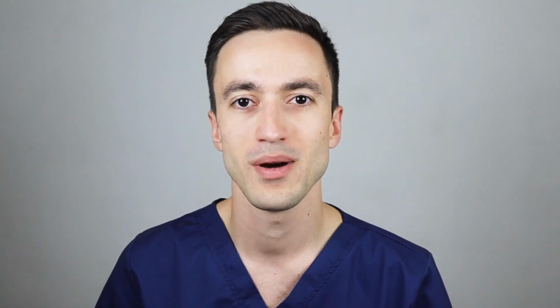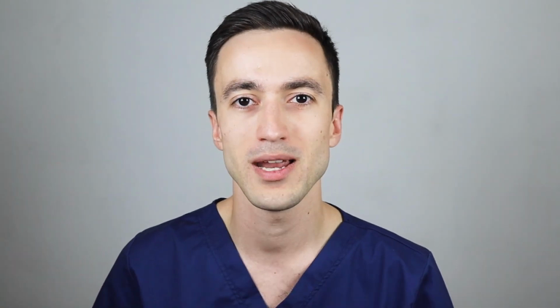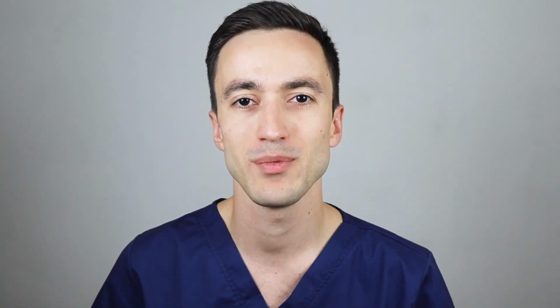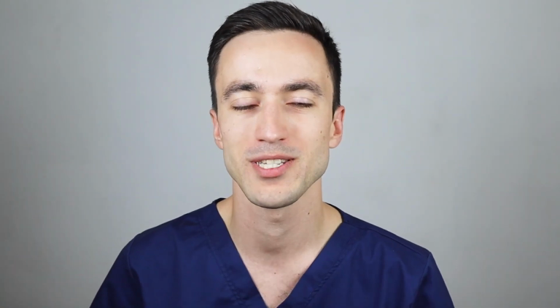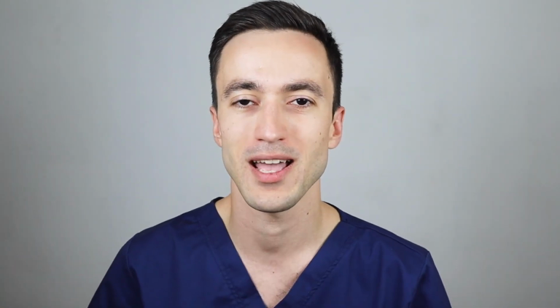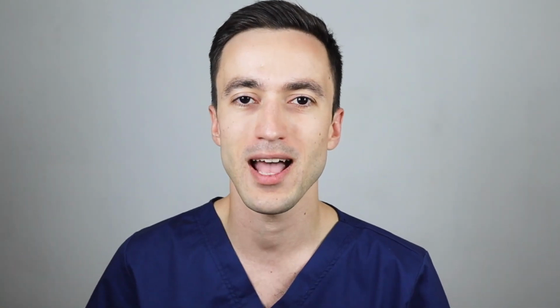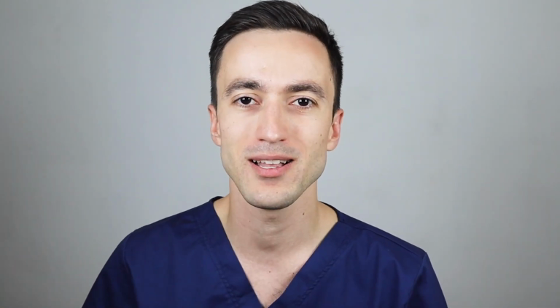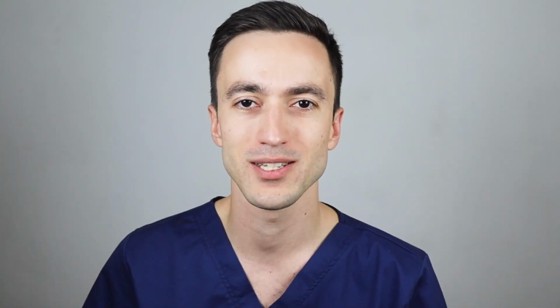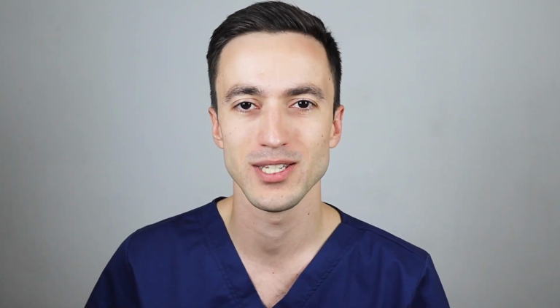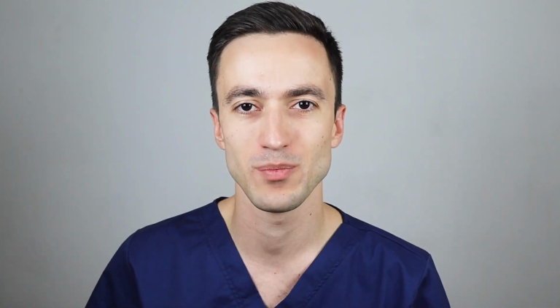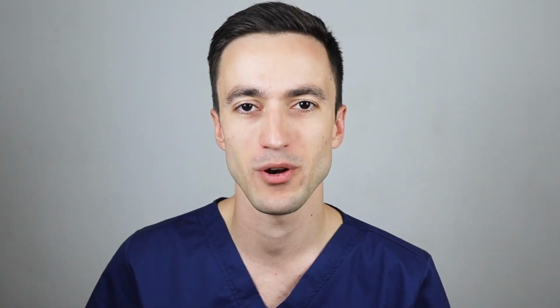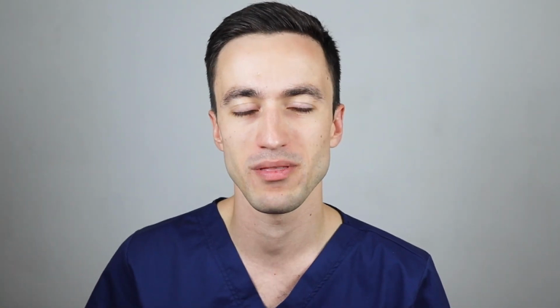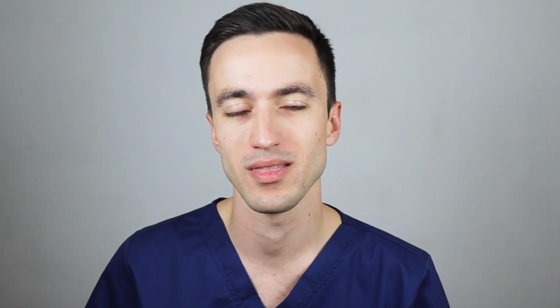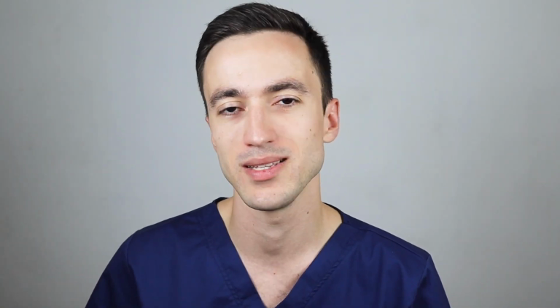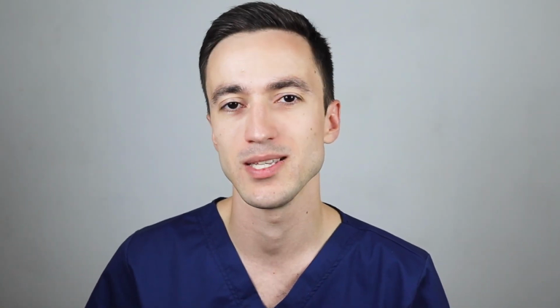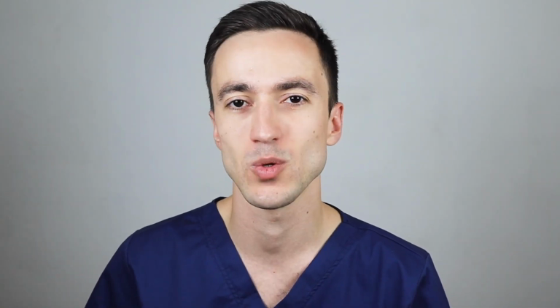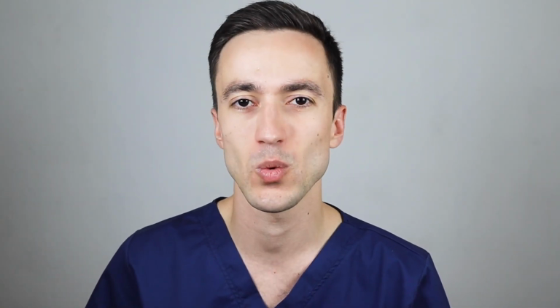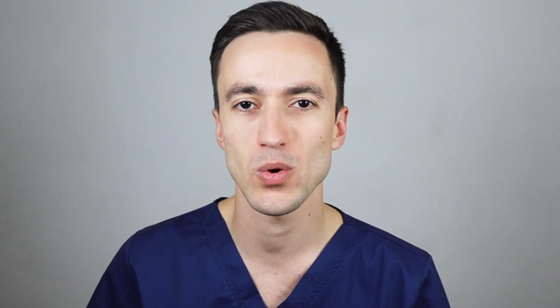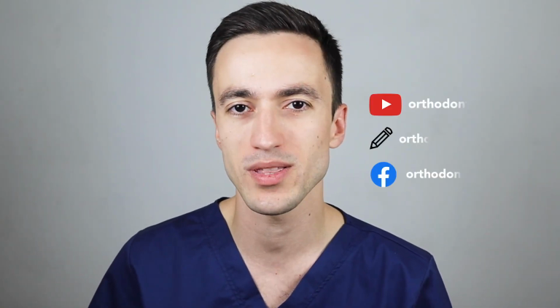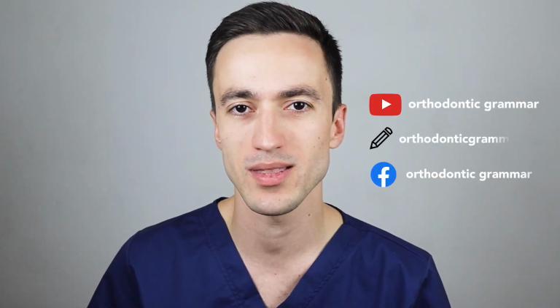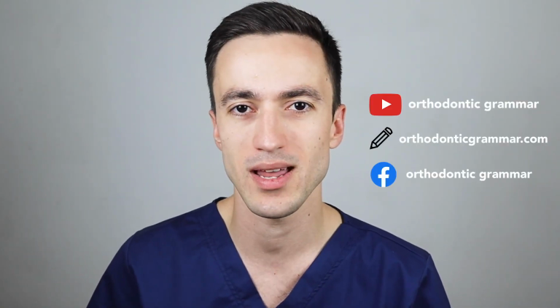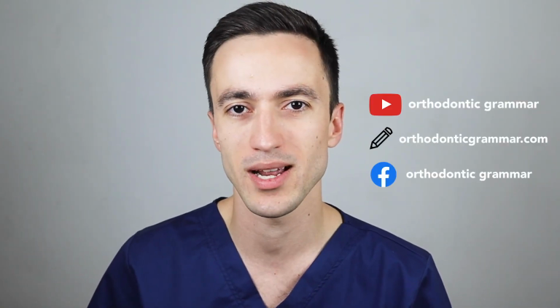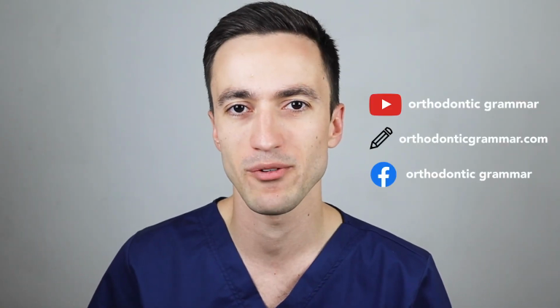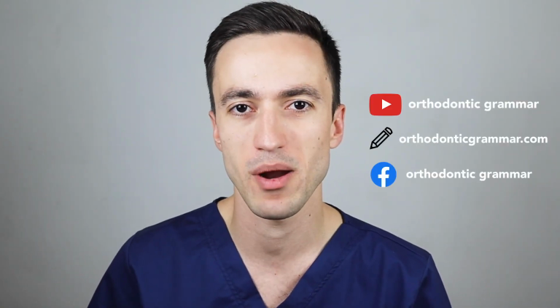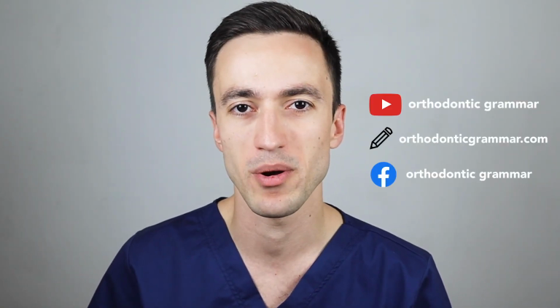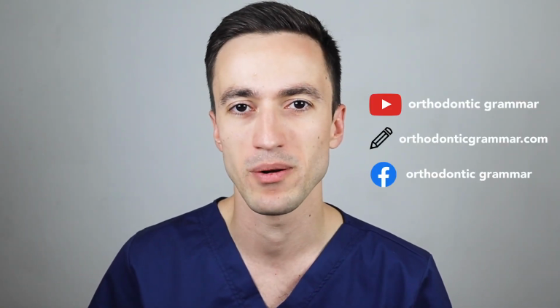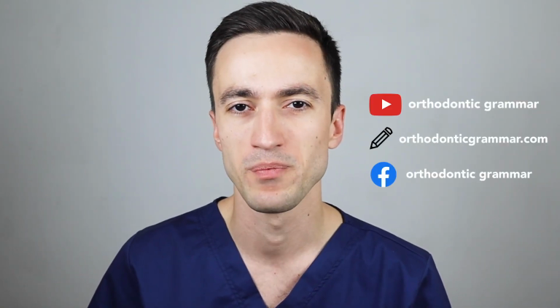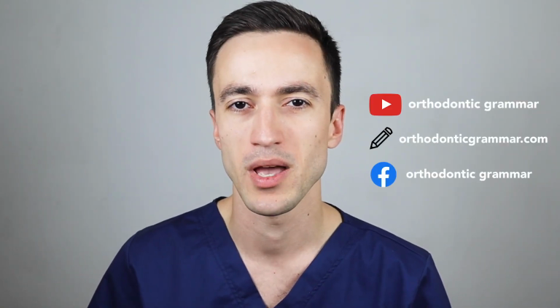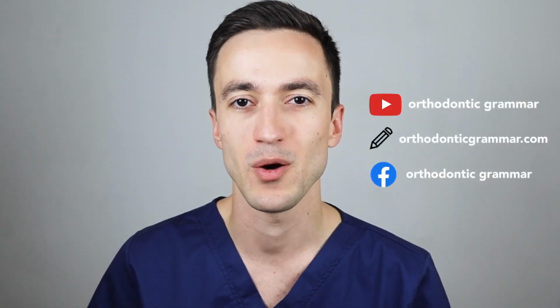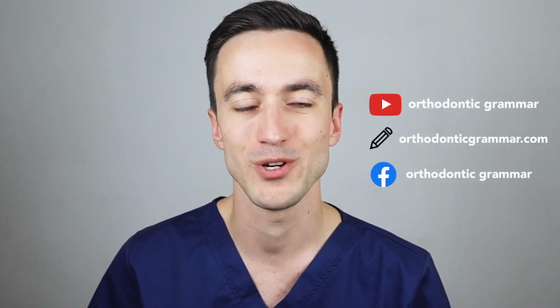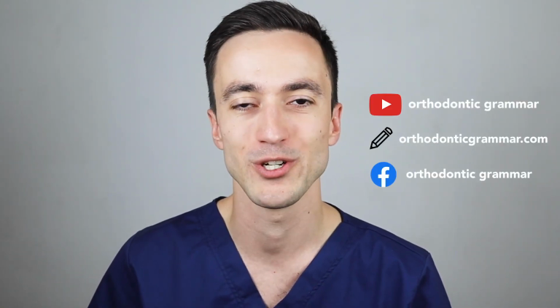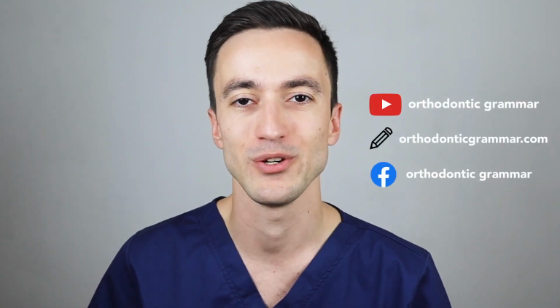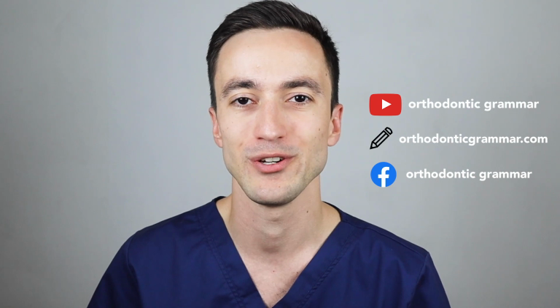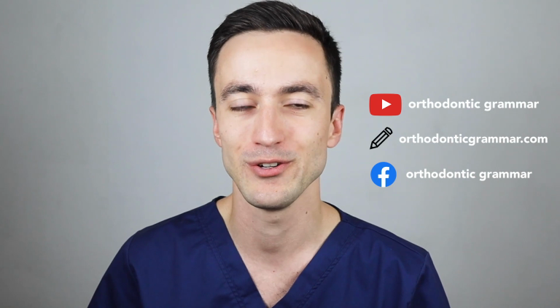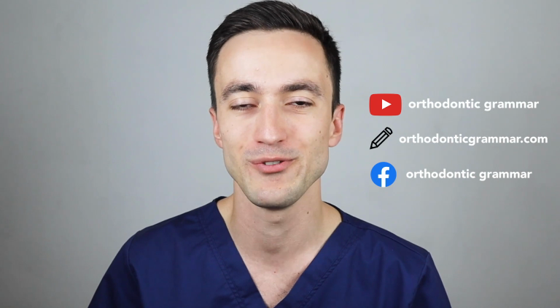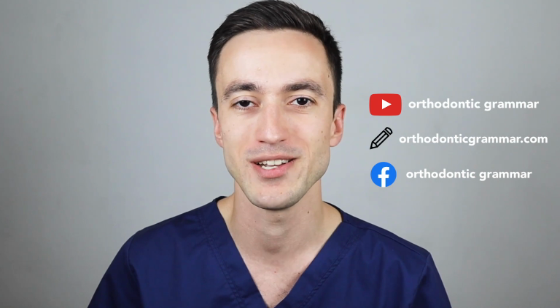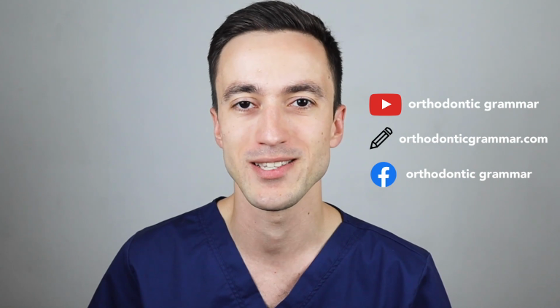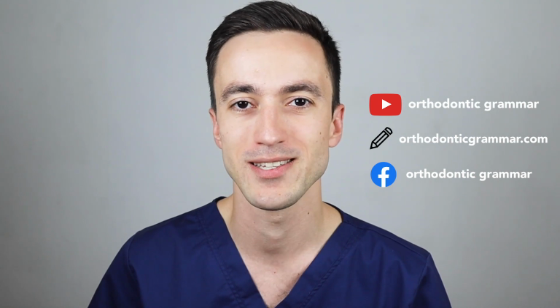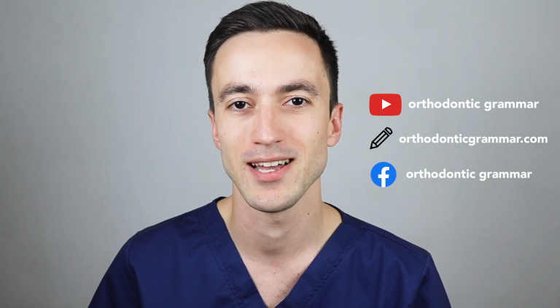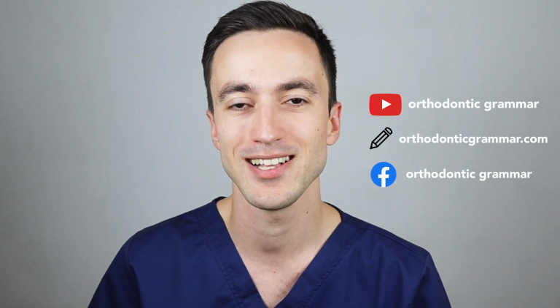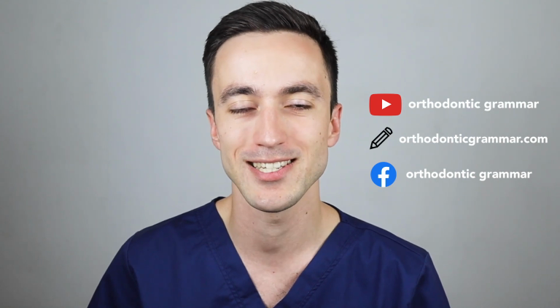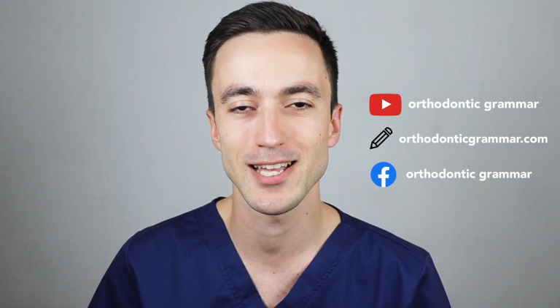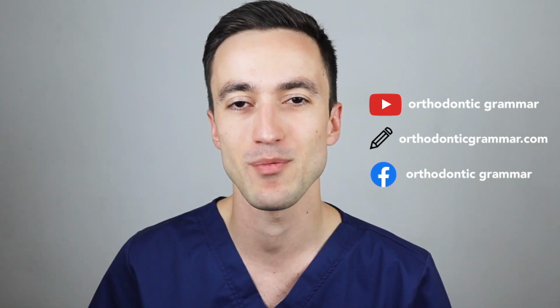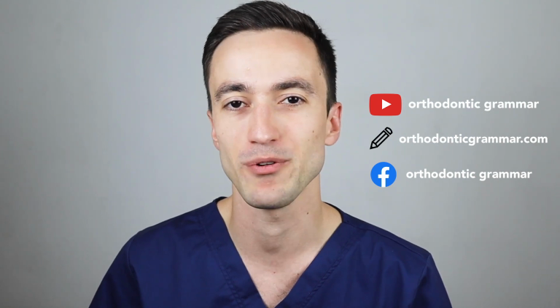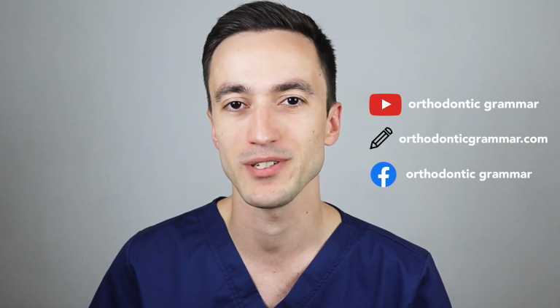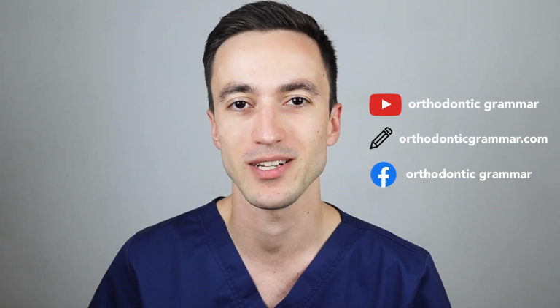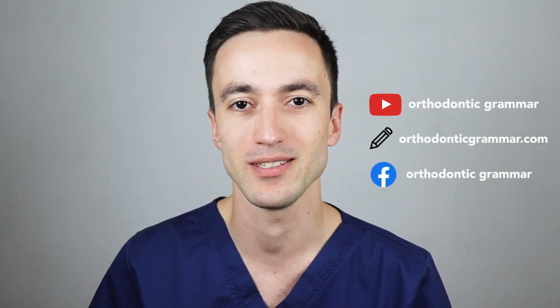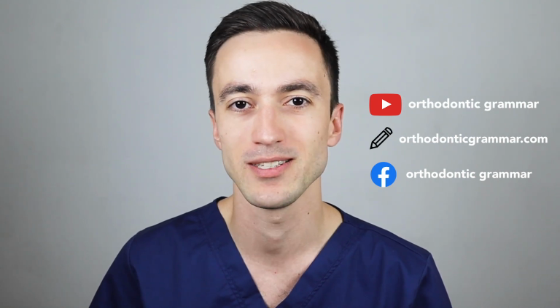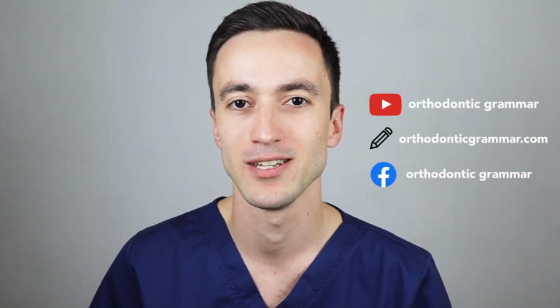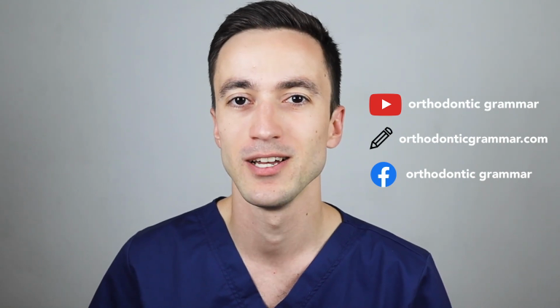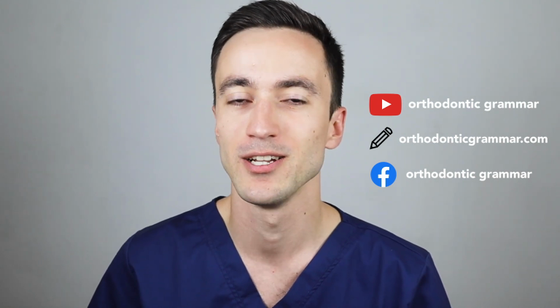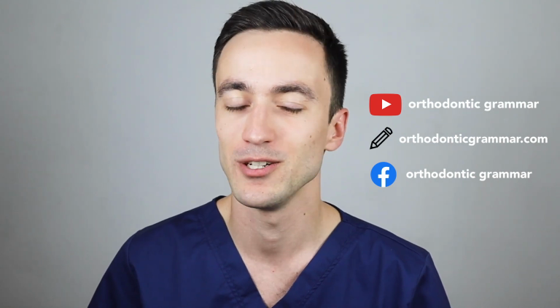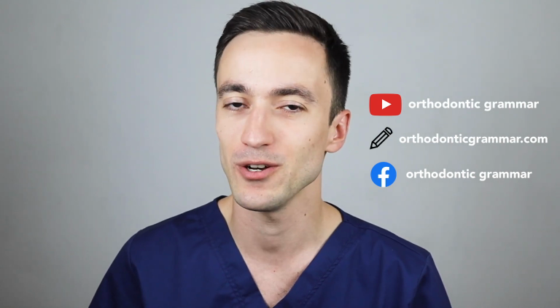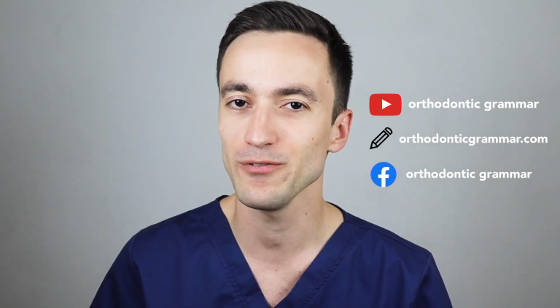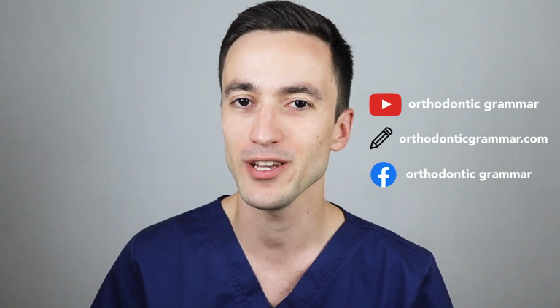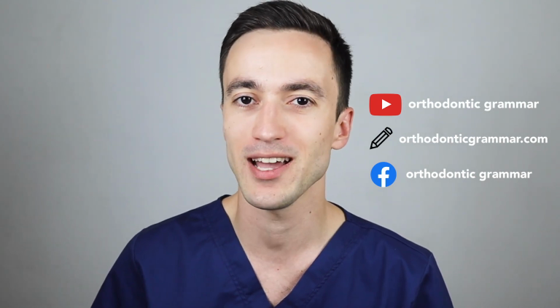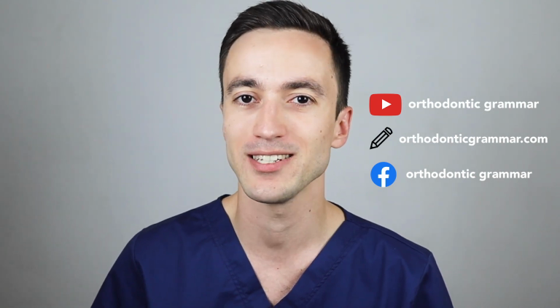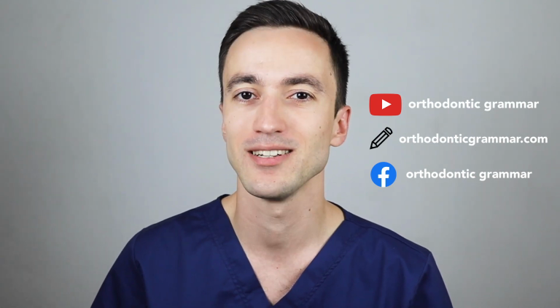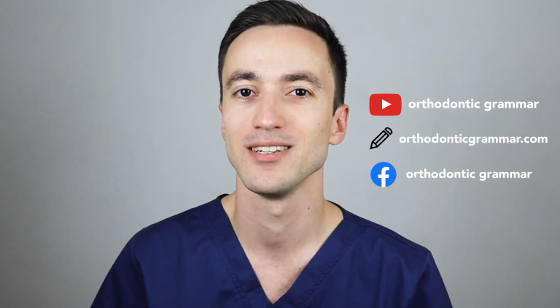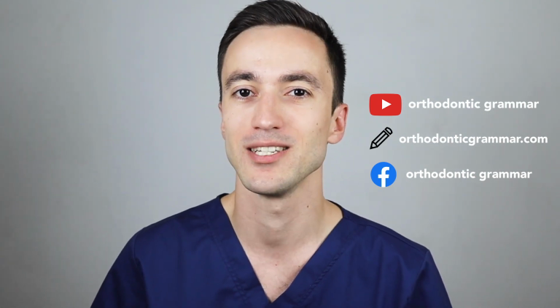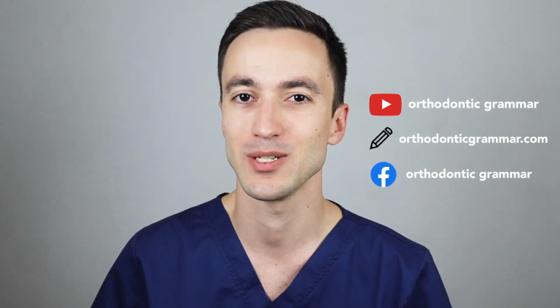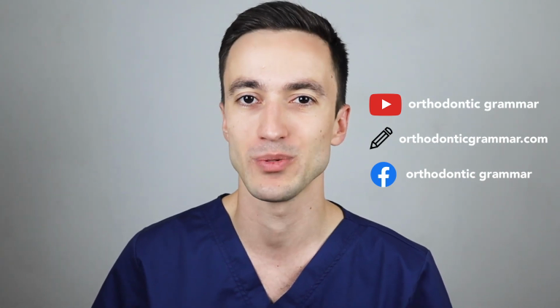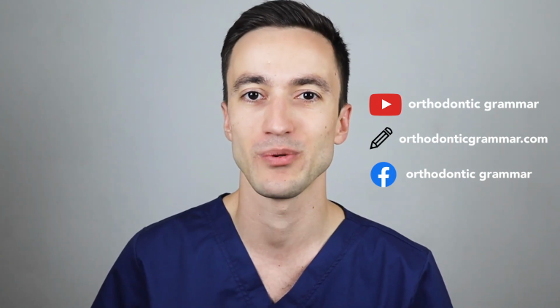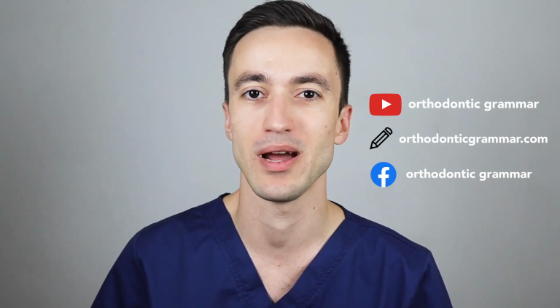My name is Alex Ditmarov, this is Orthodontic Grammar. I wish you good reads and stable results. Don't forget to subscribe!